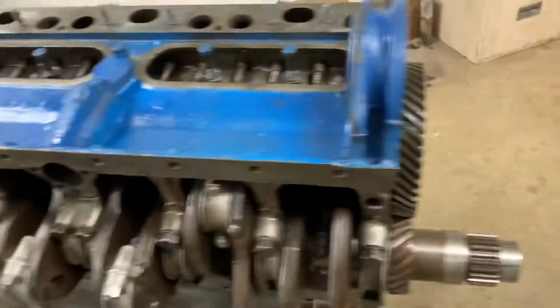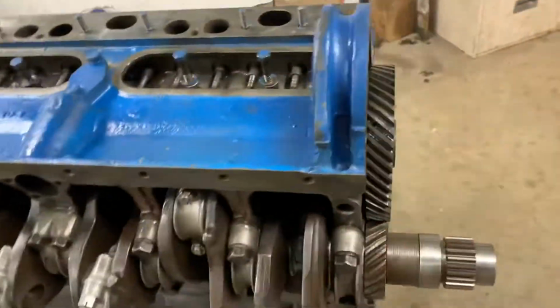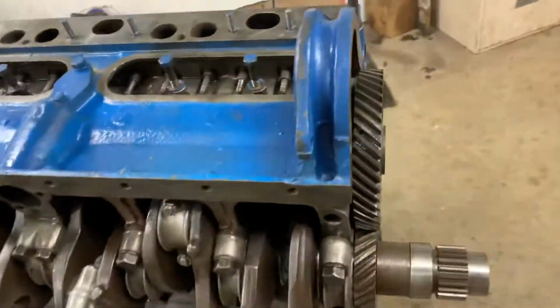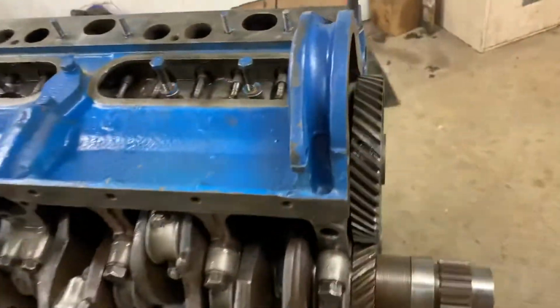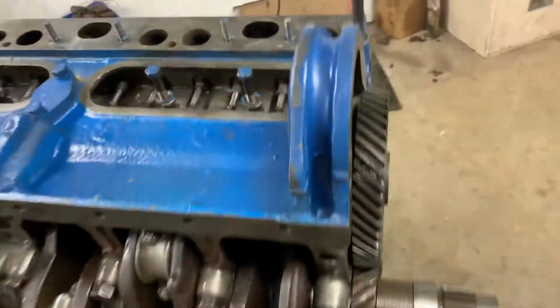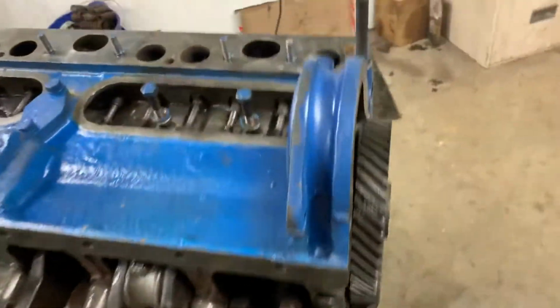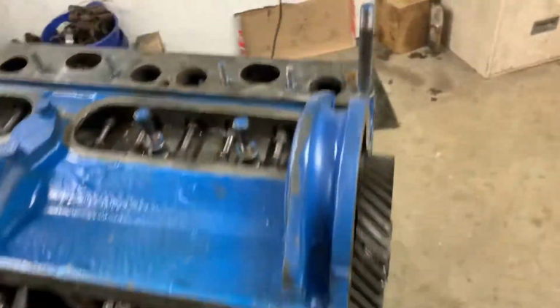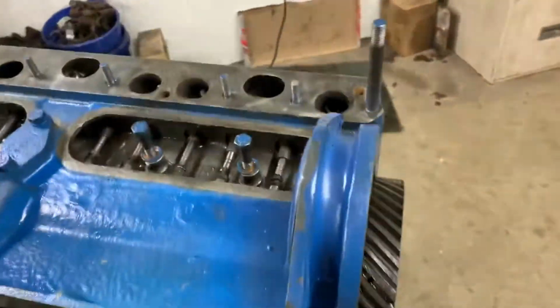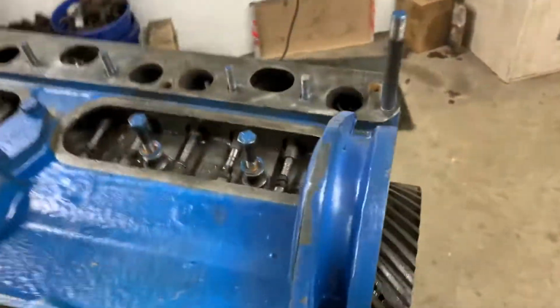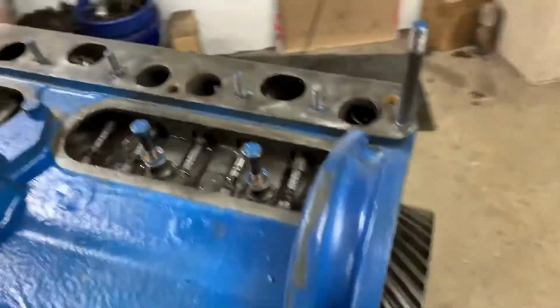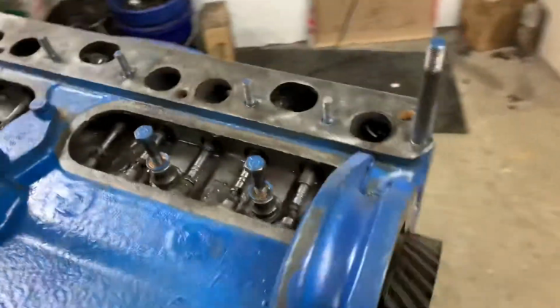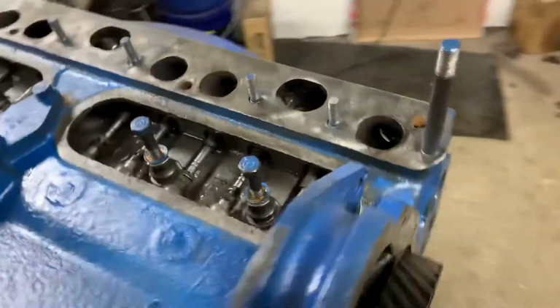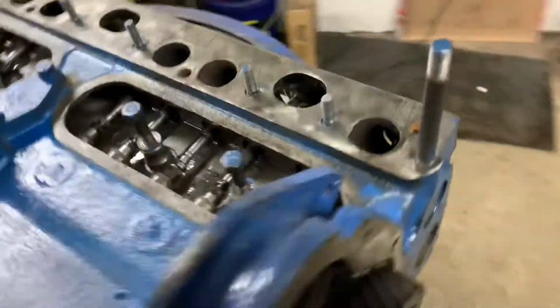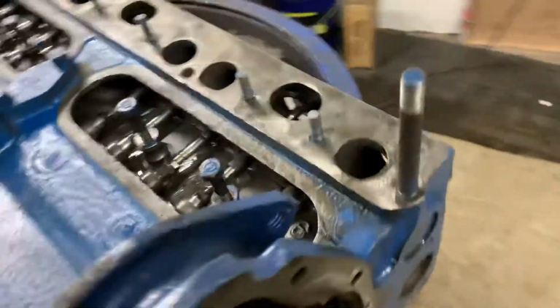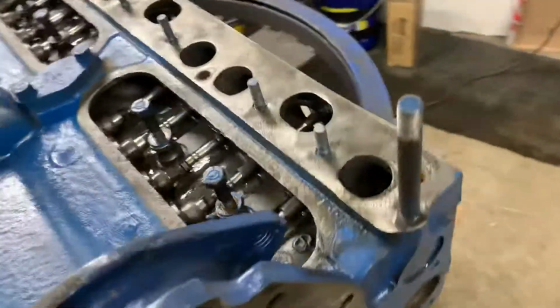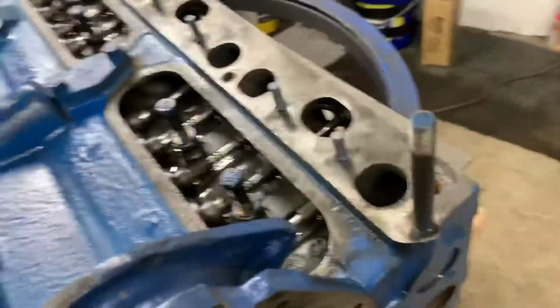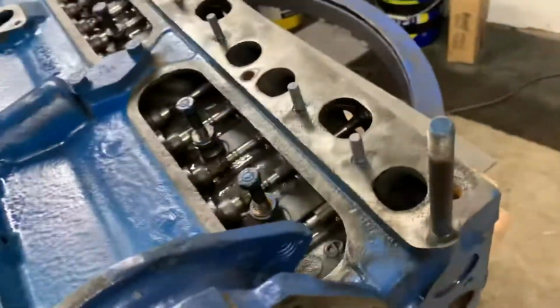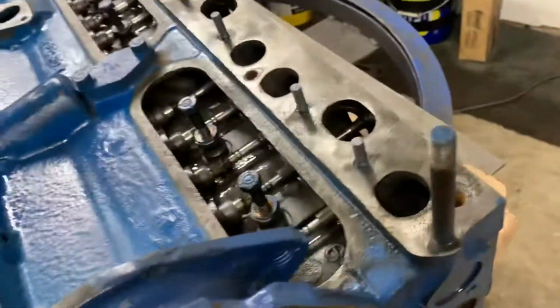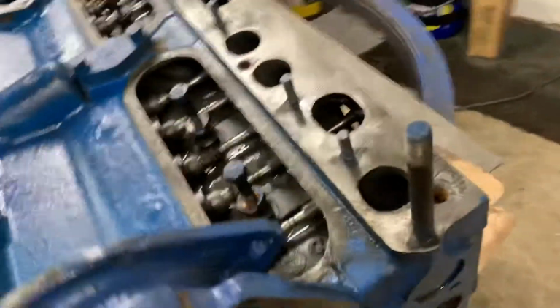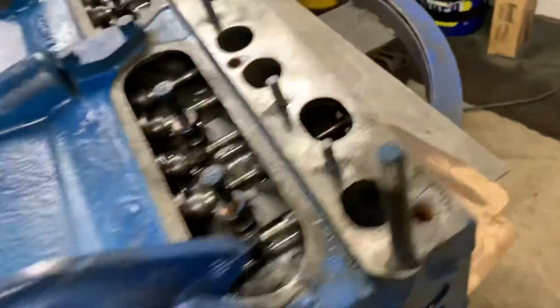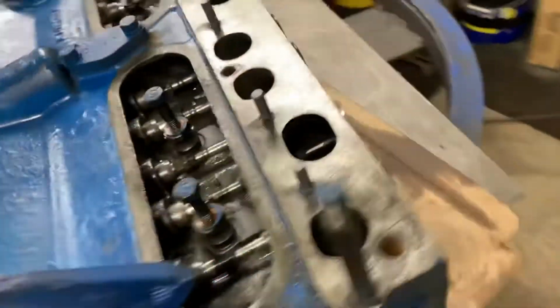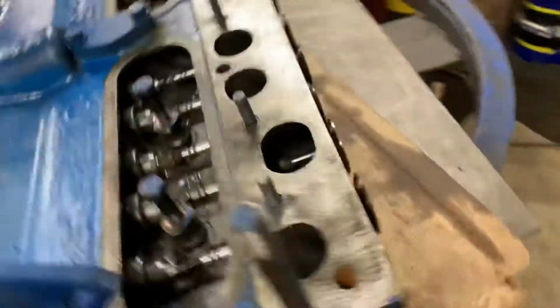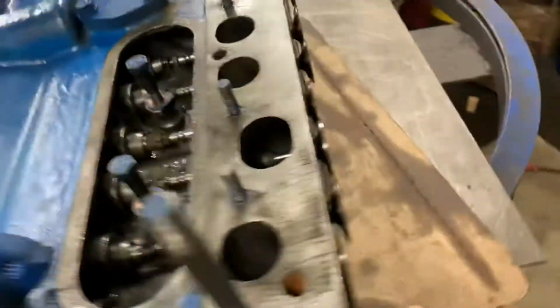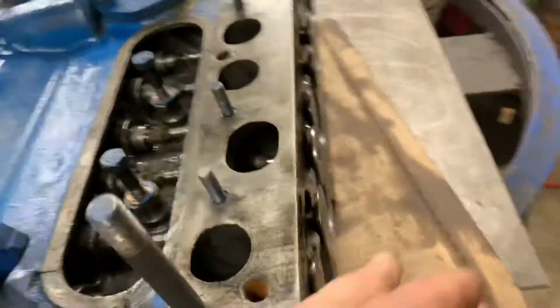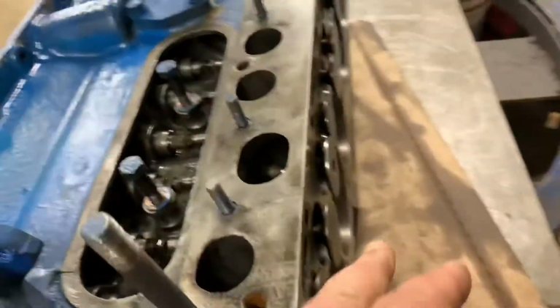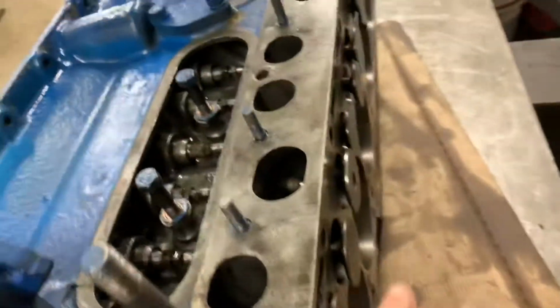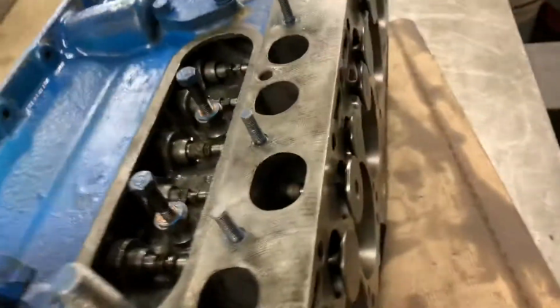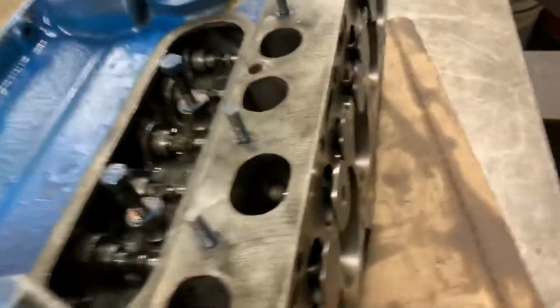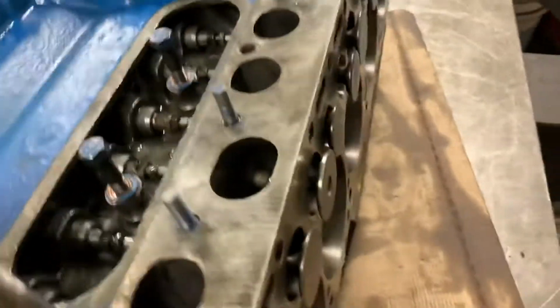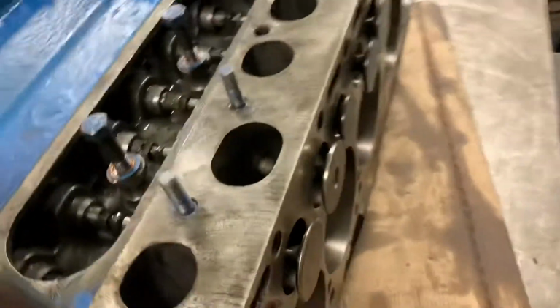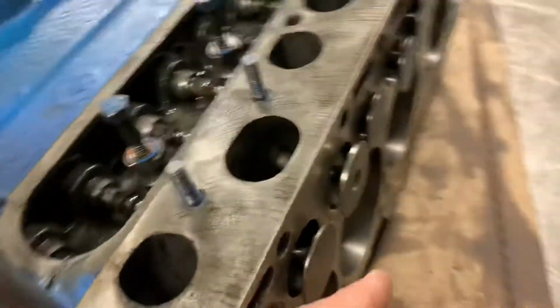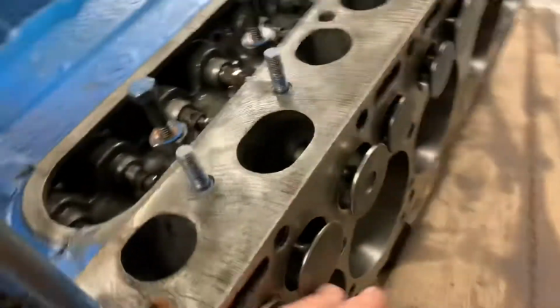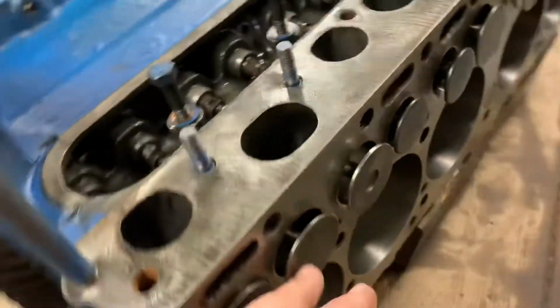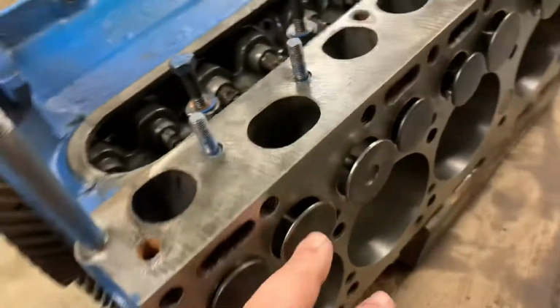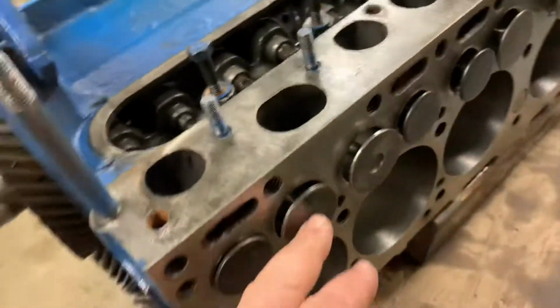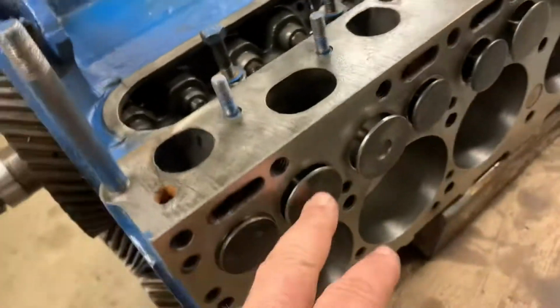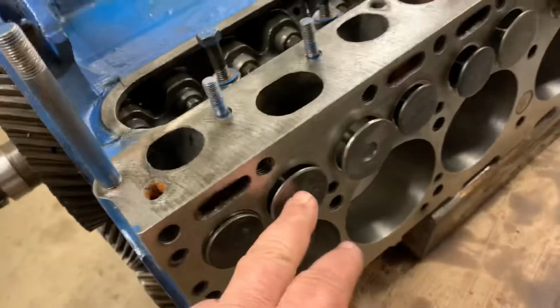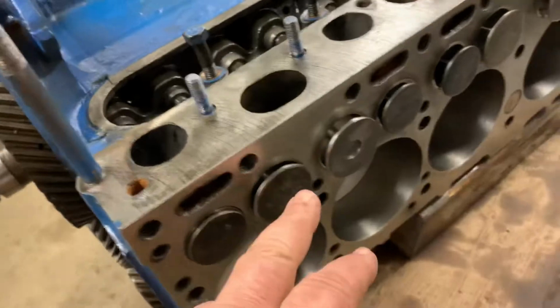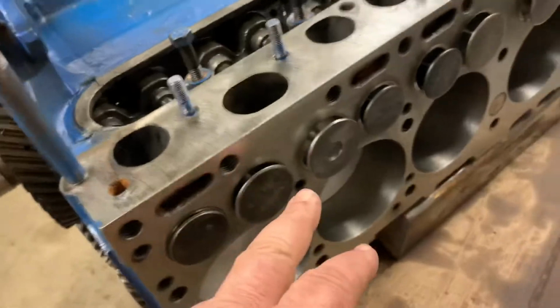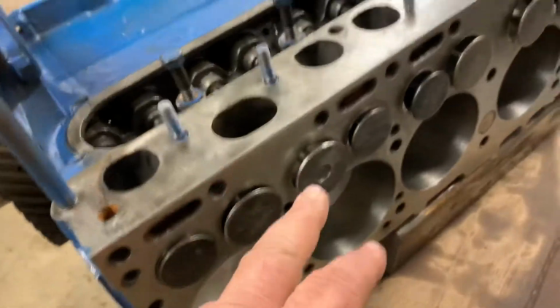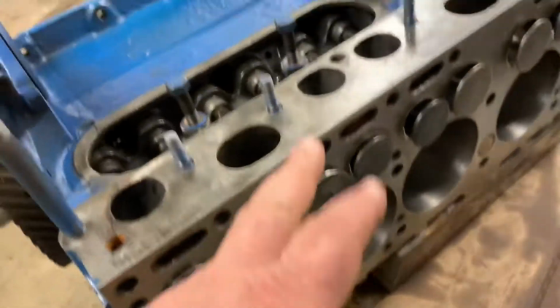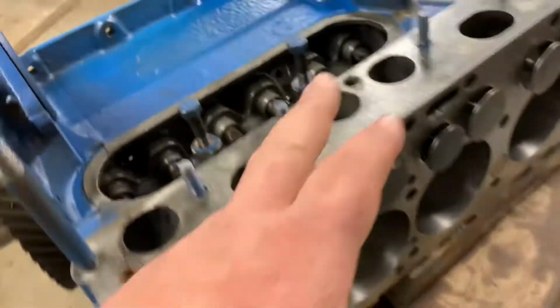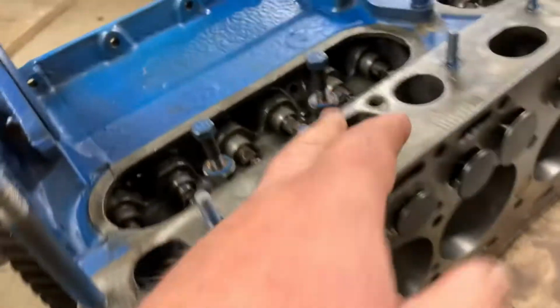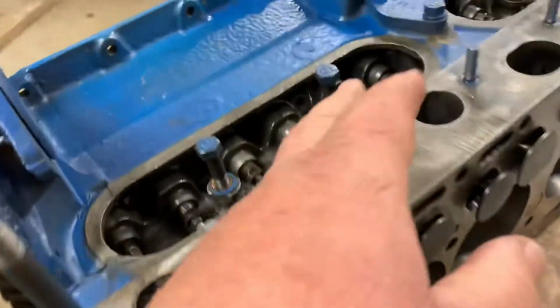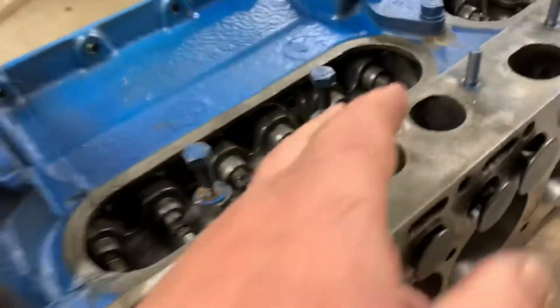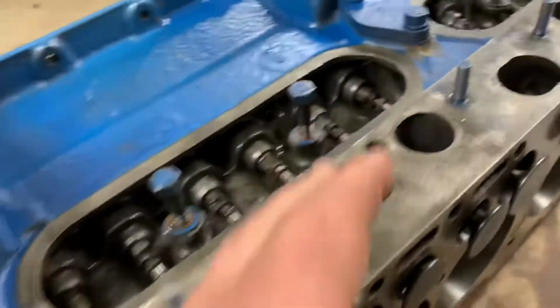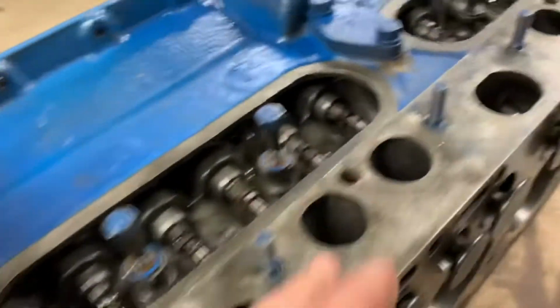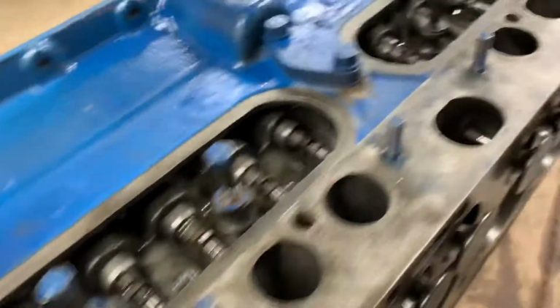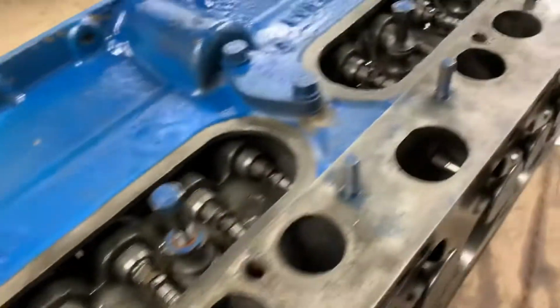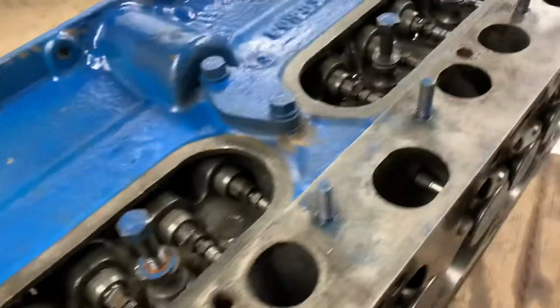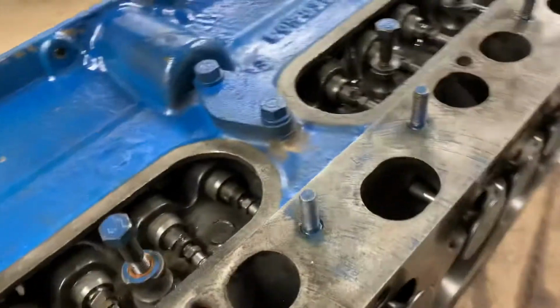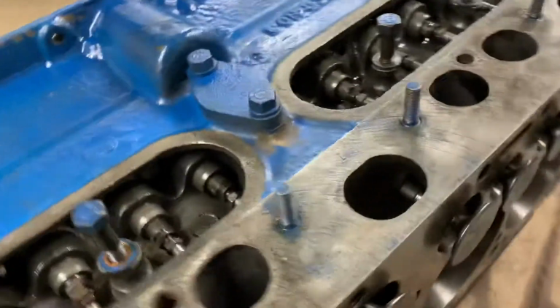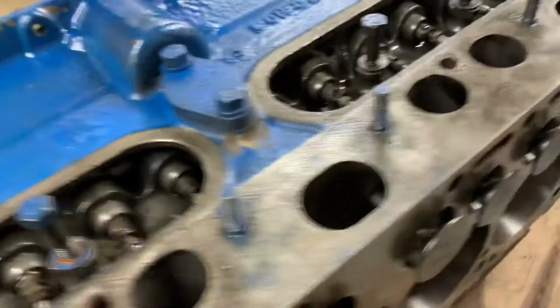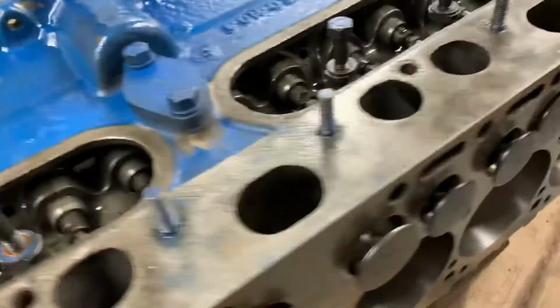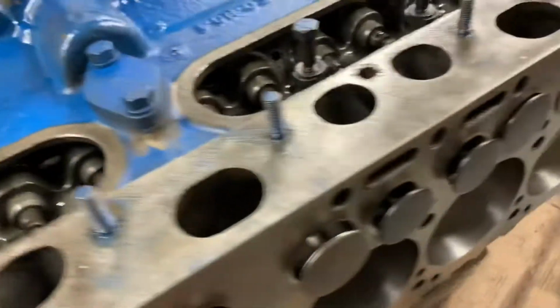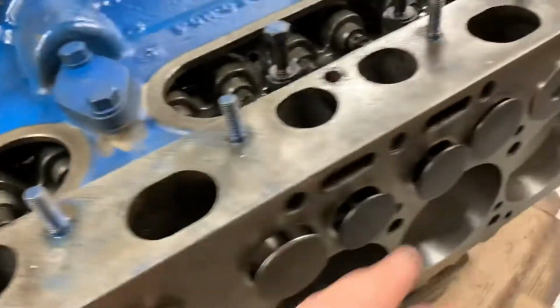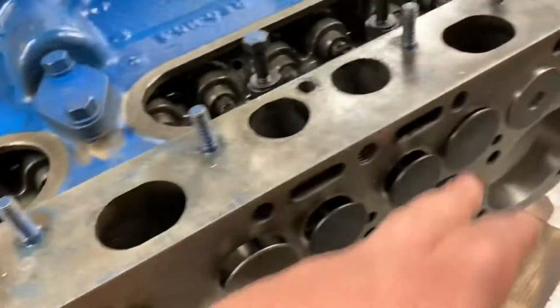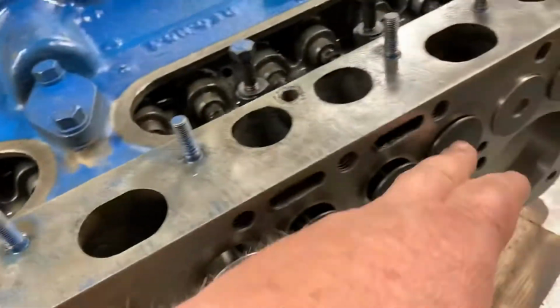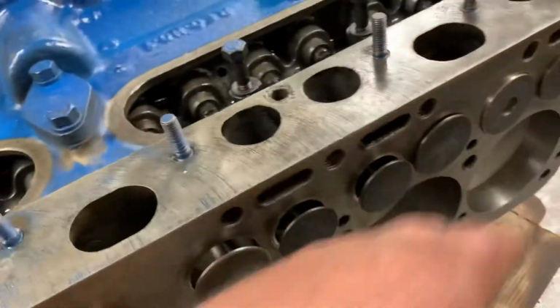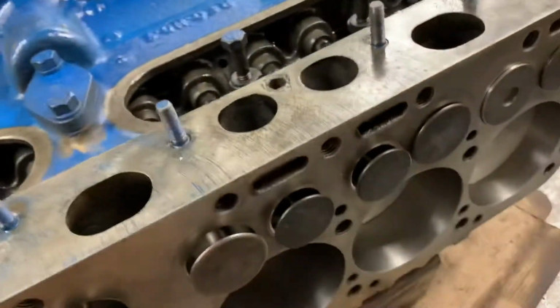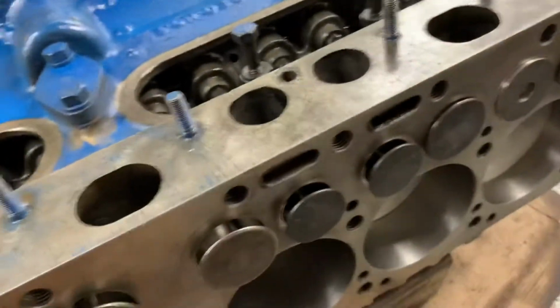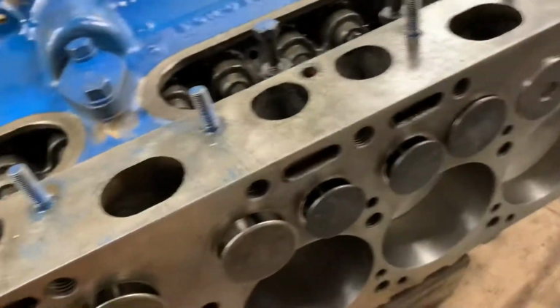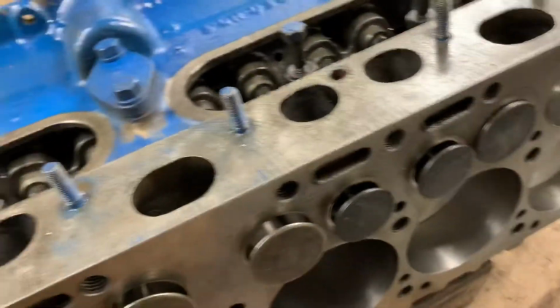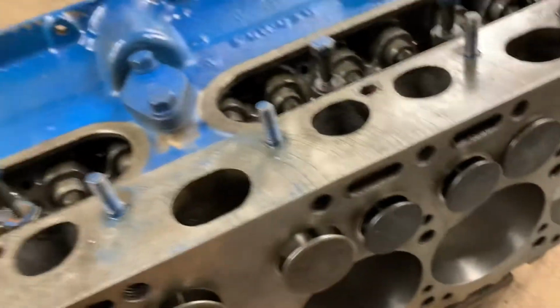So all the valves are in place here as well. Valve springs aren't on yet, but valves are in place.